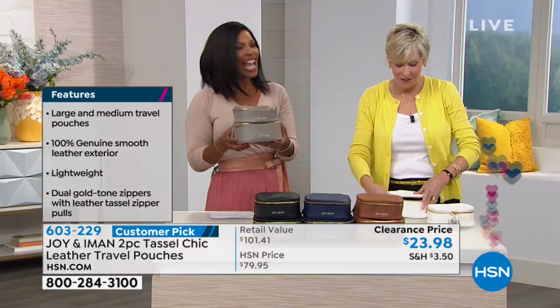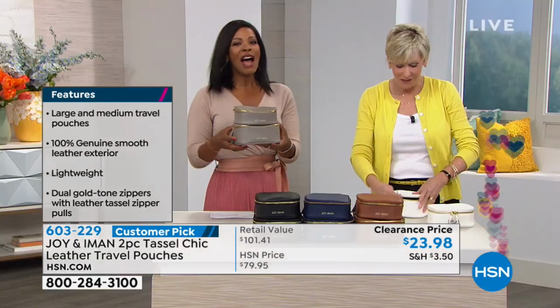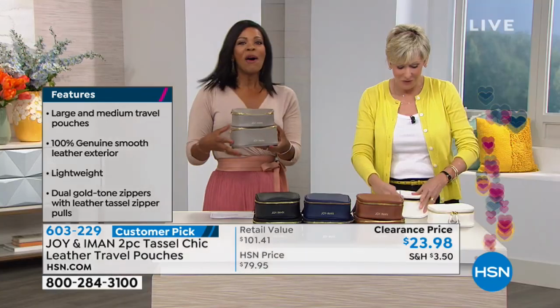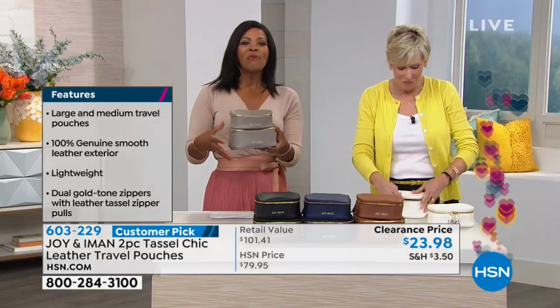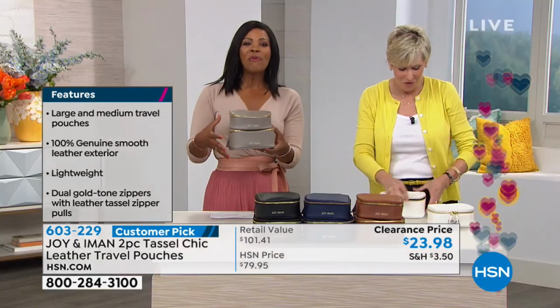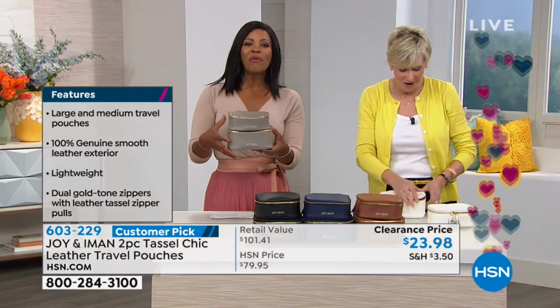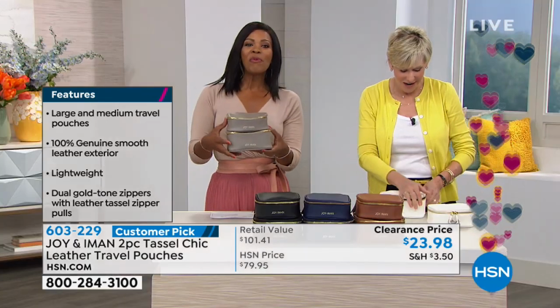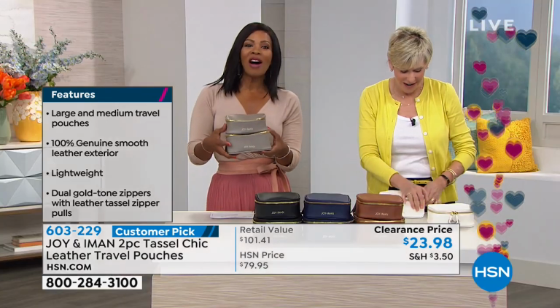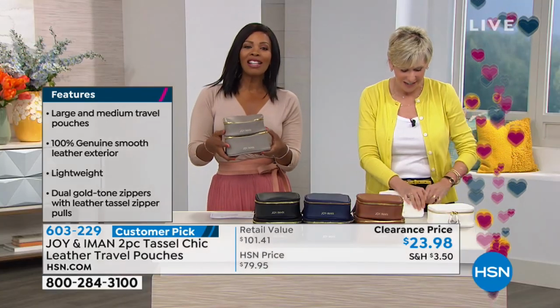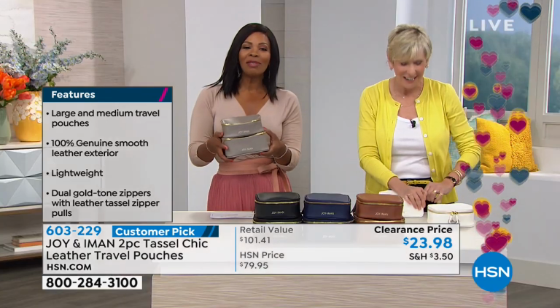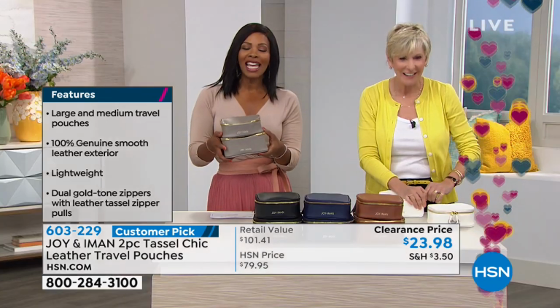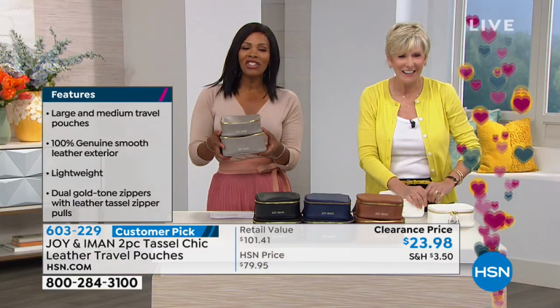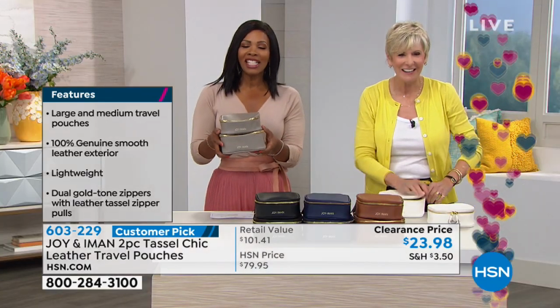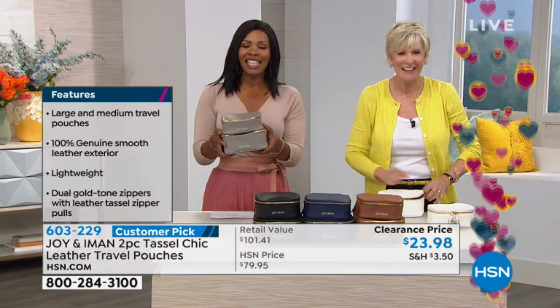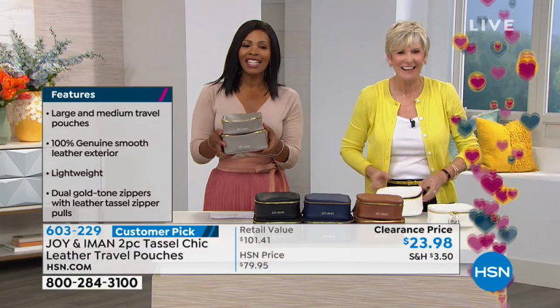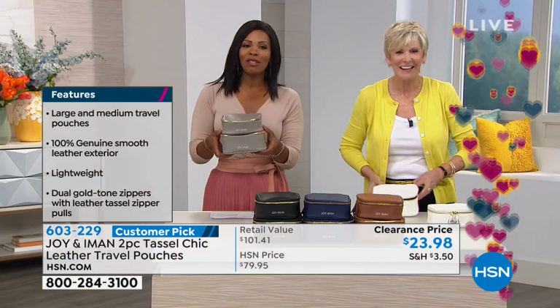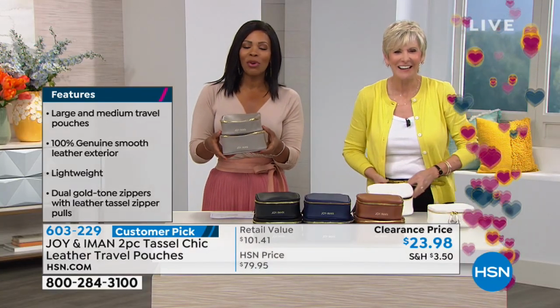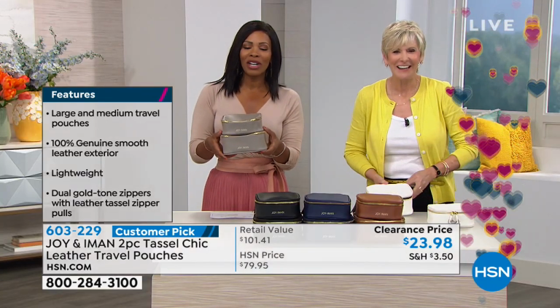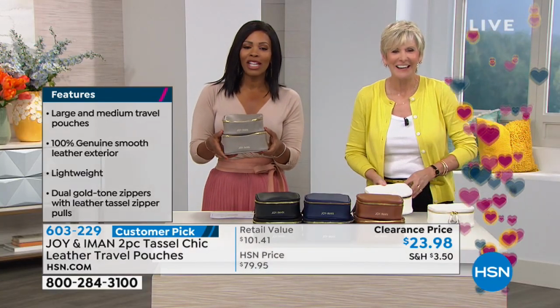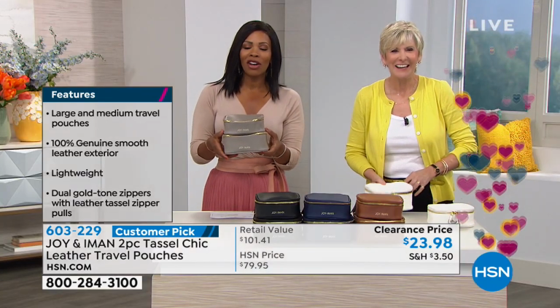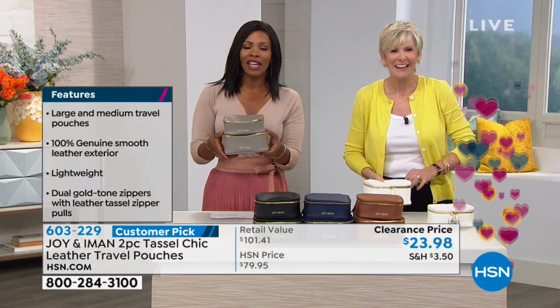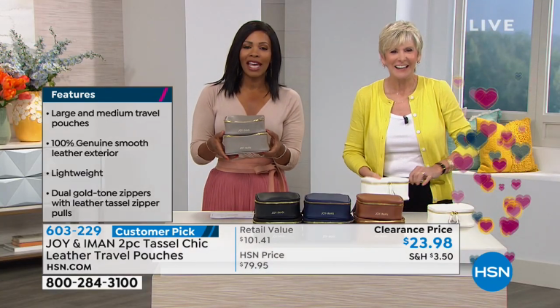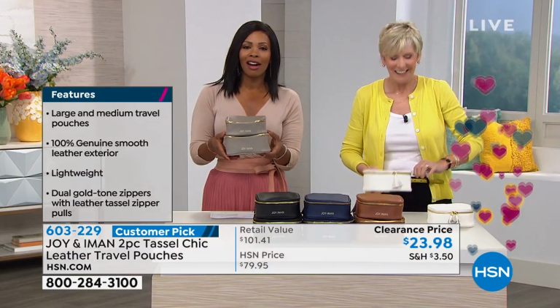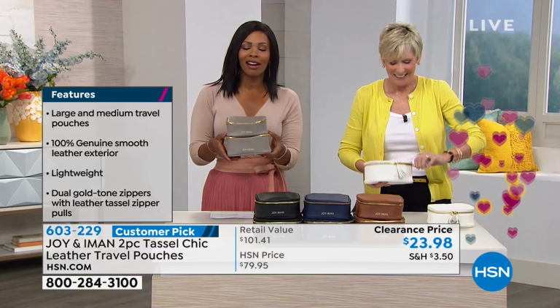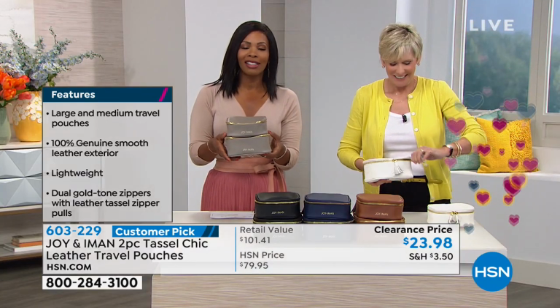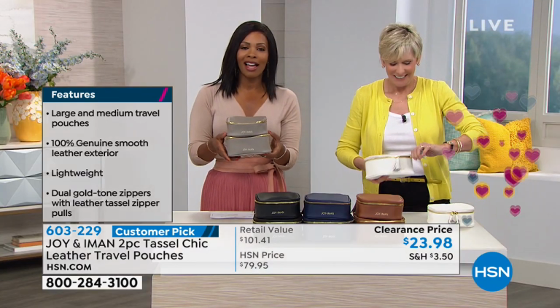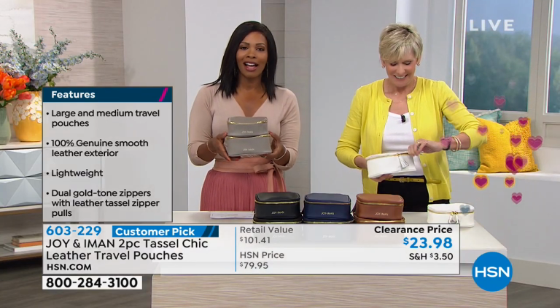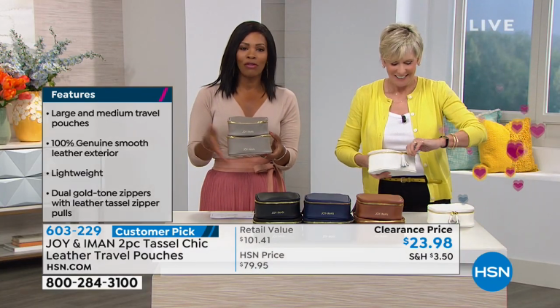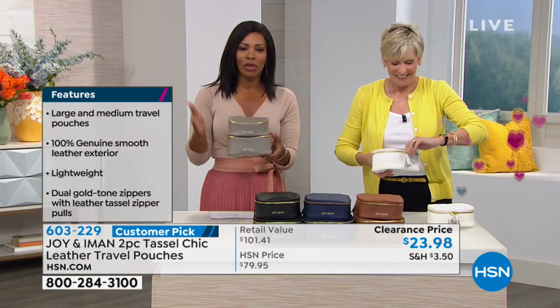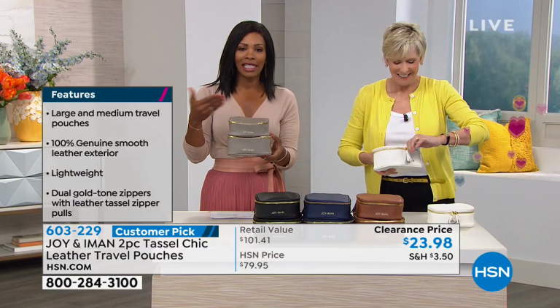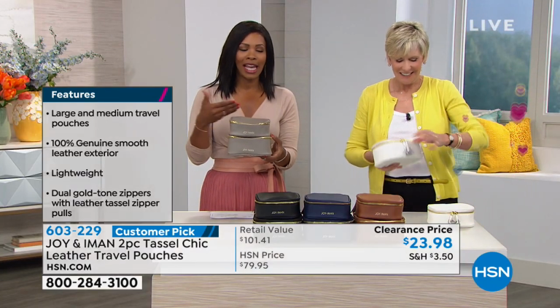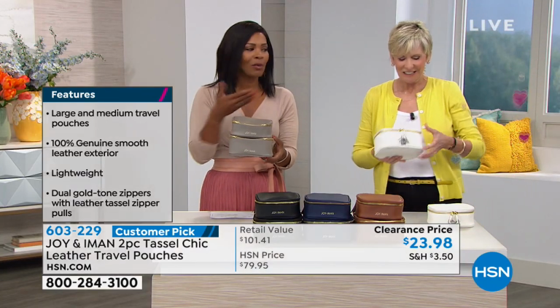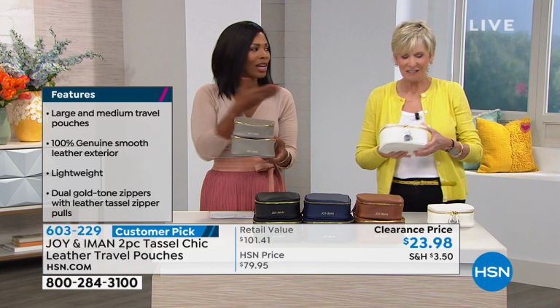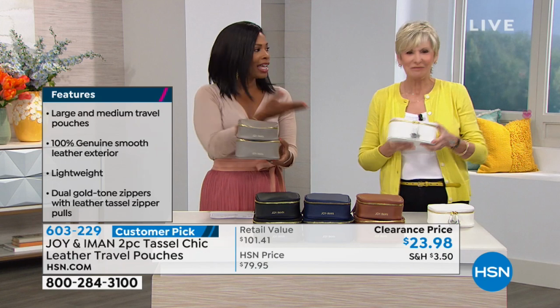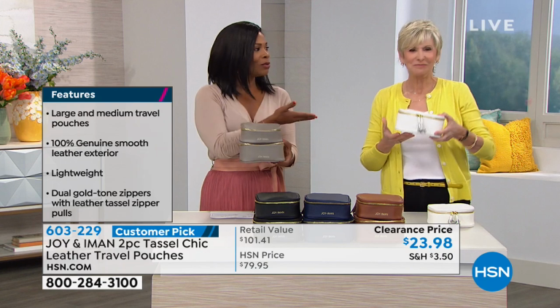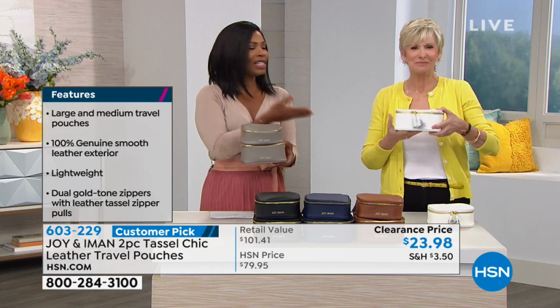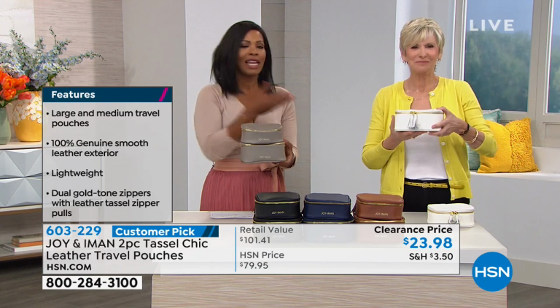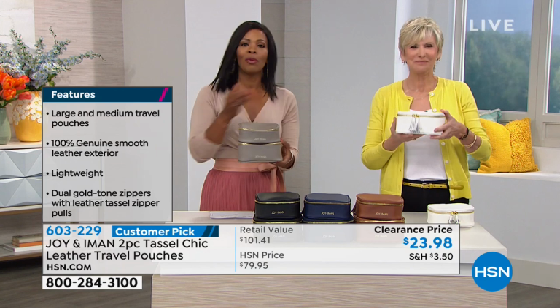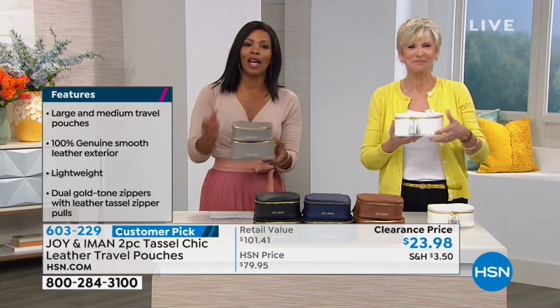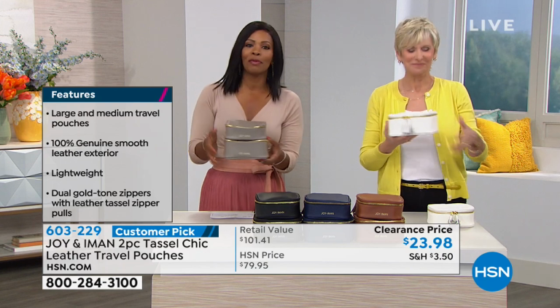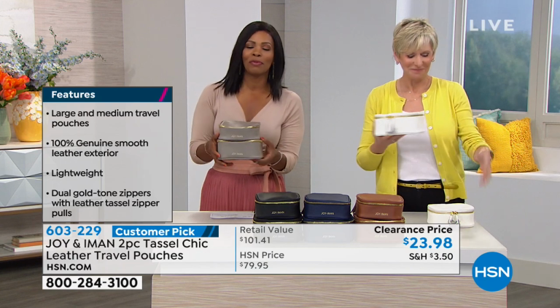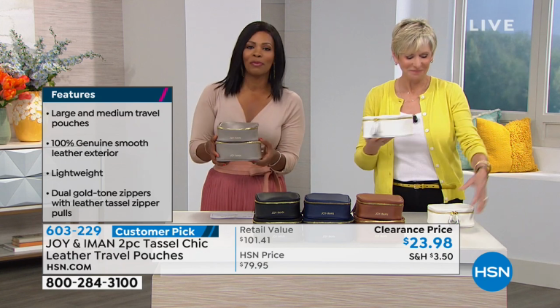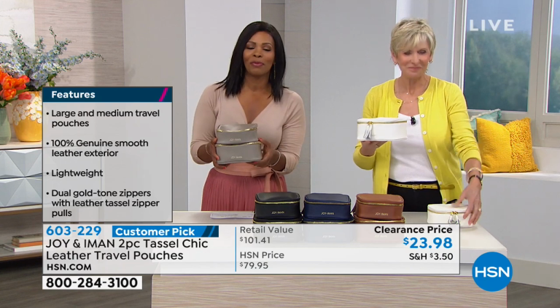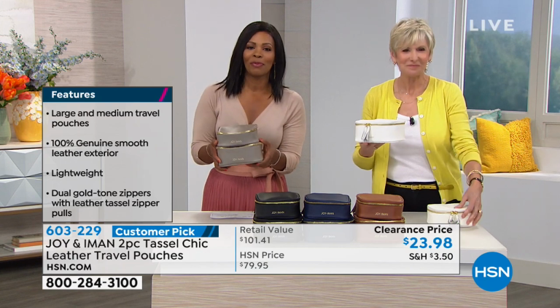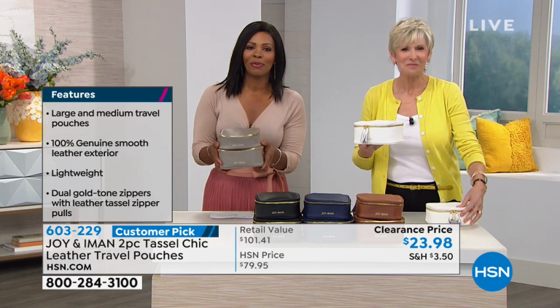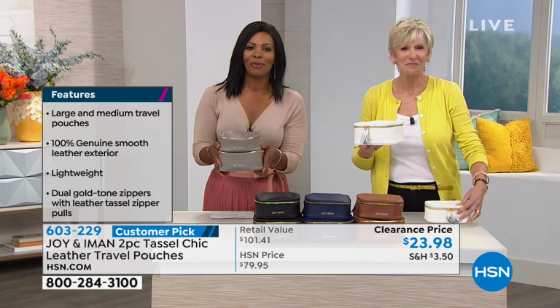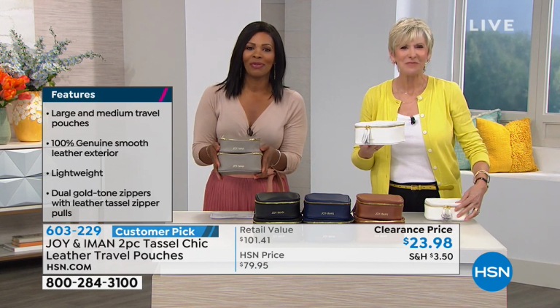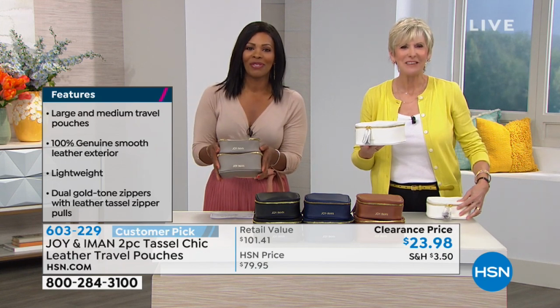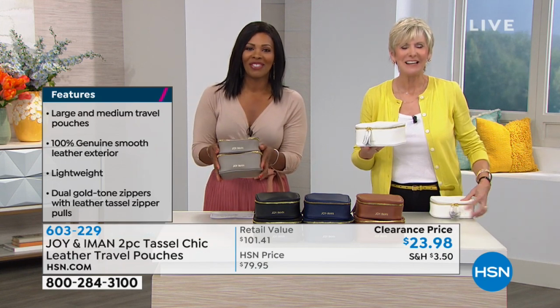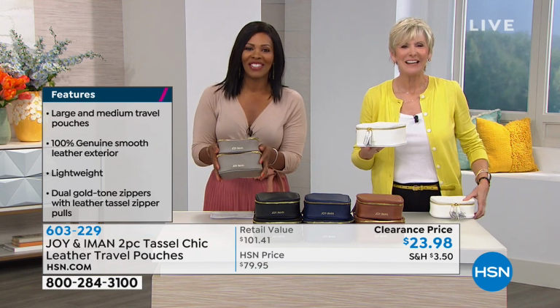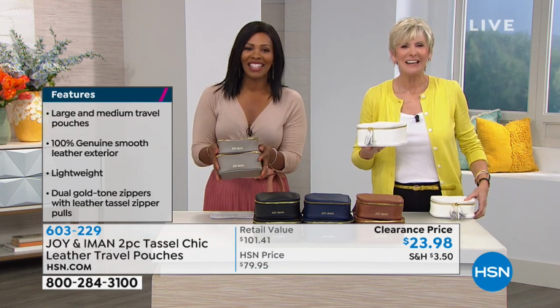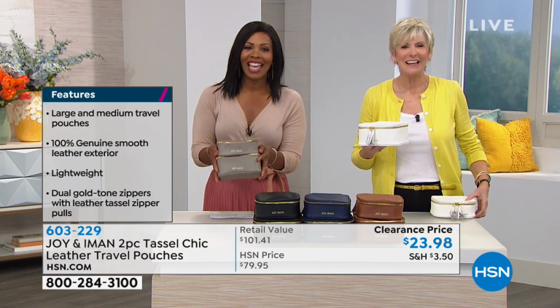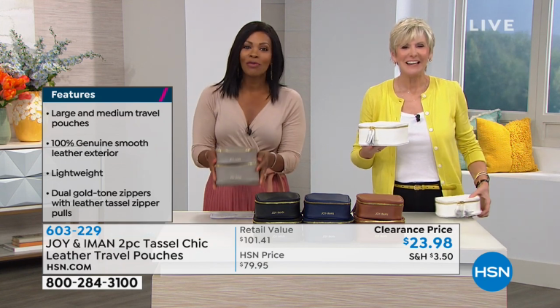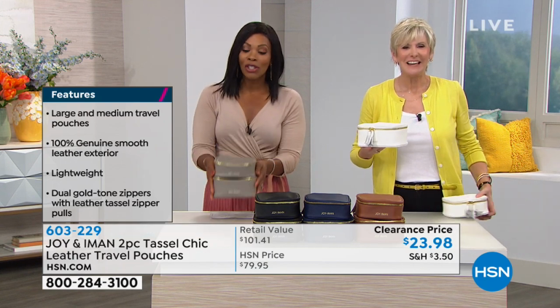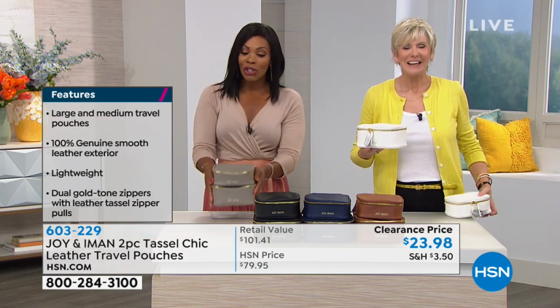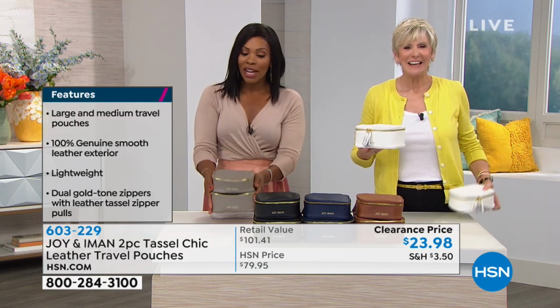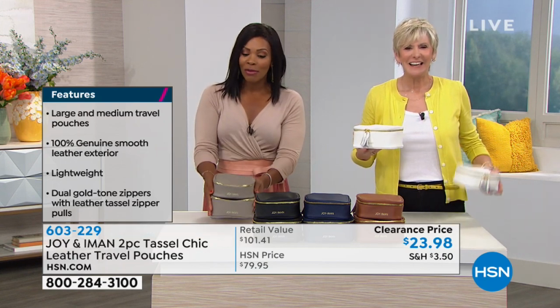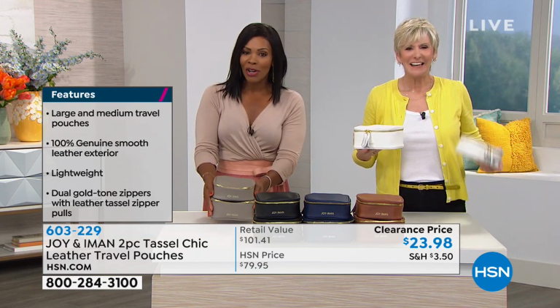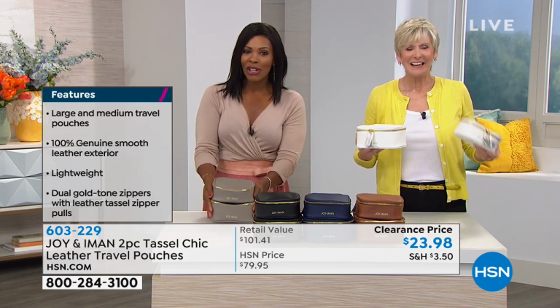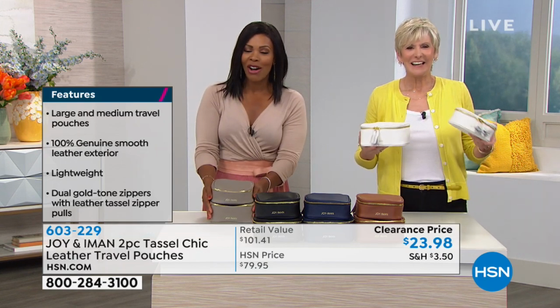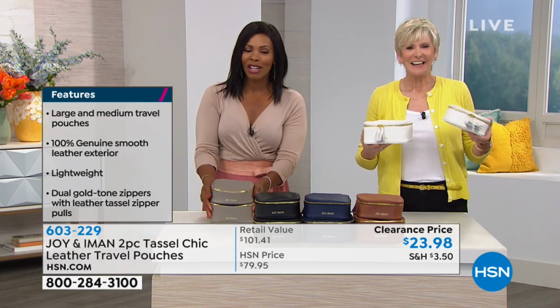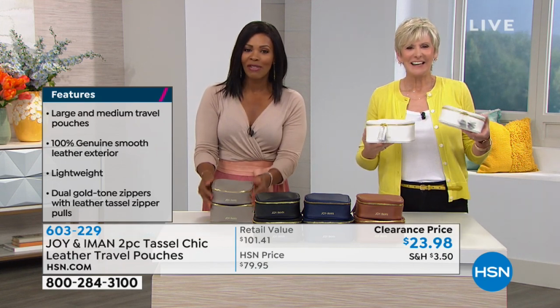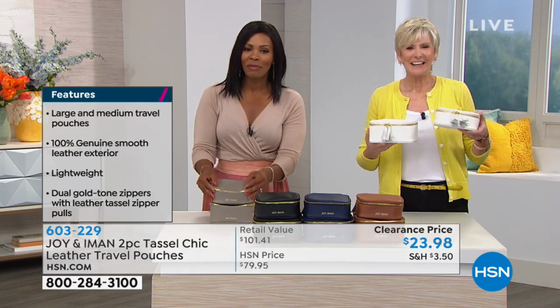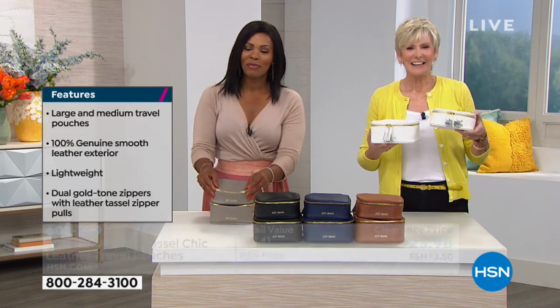We're going to the phones — good morning, you're on the air live with Tamara and Deborah. What's your name and where are you calling from?